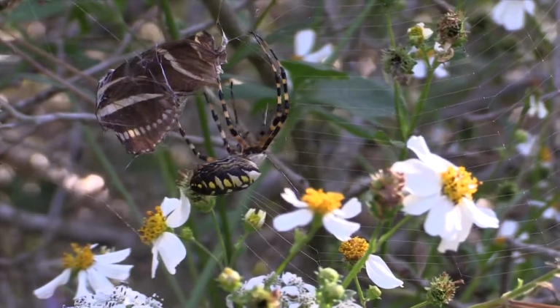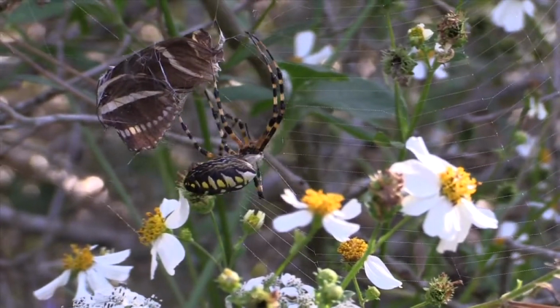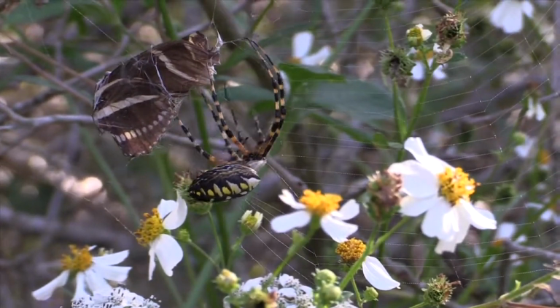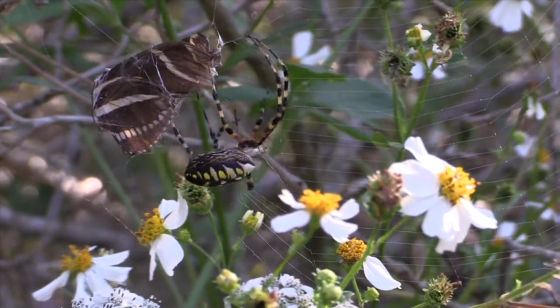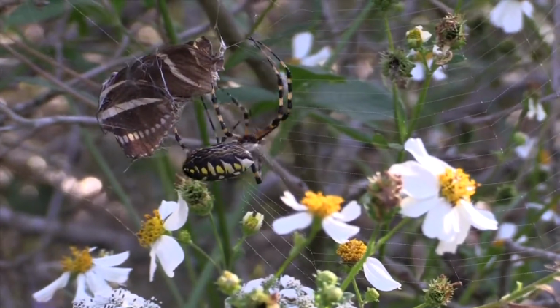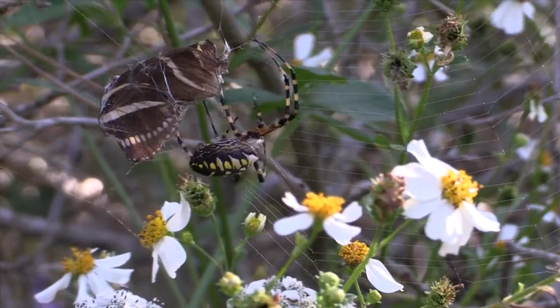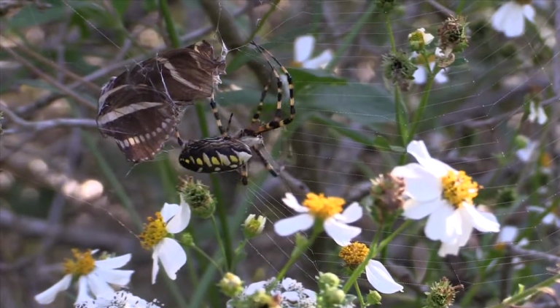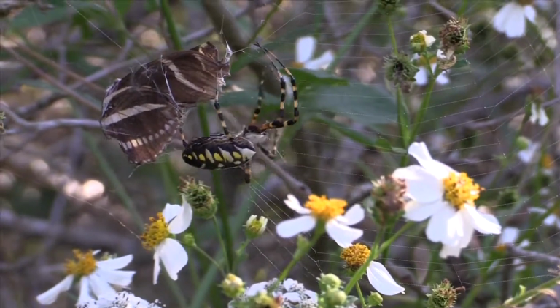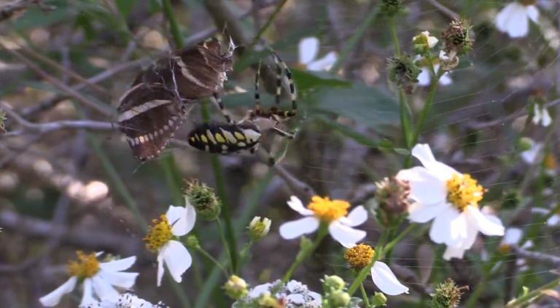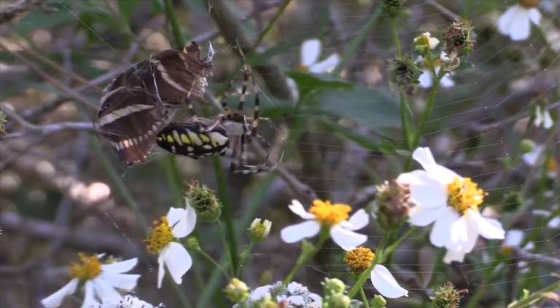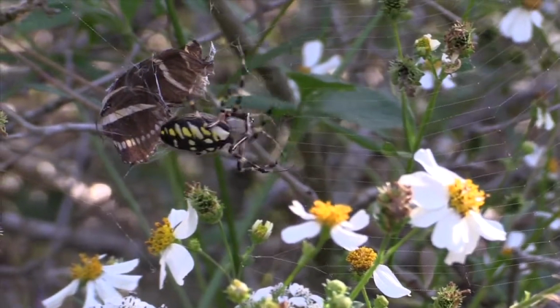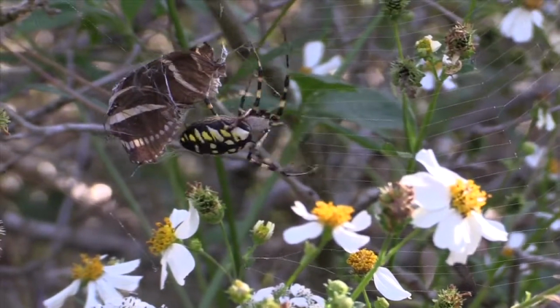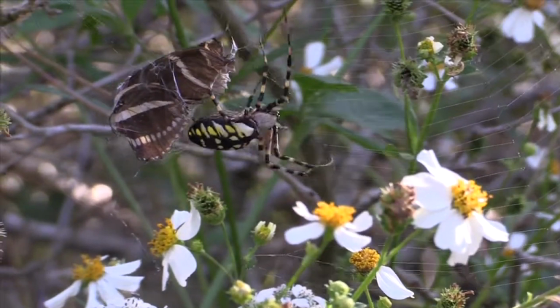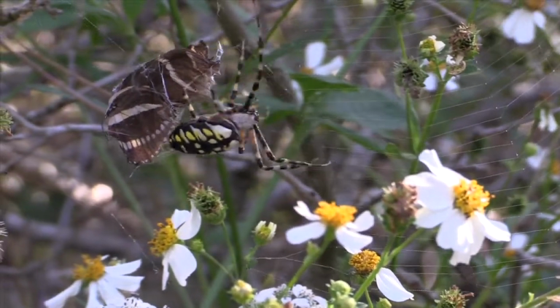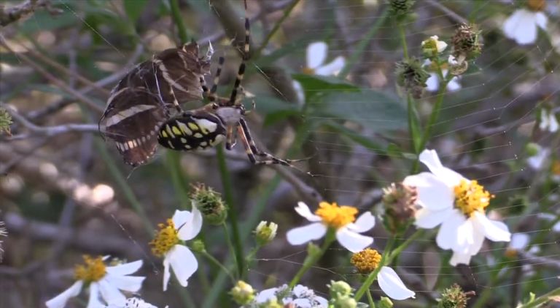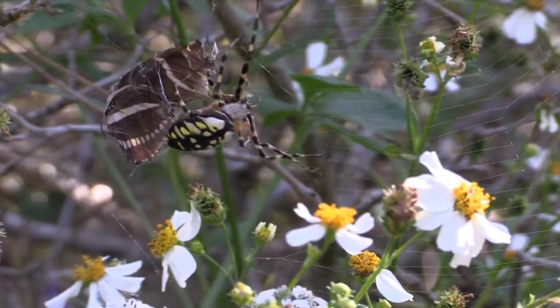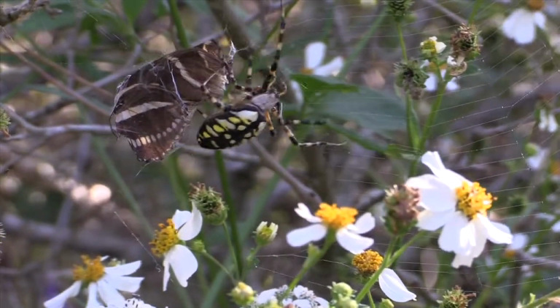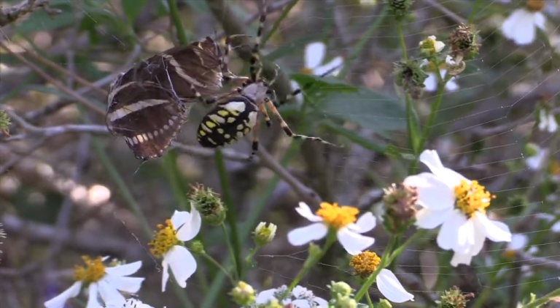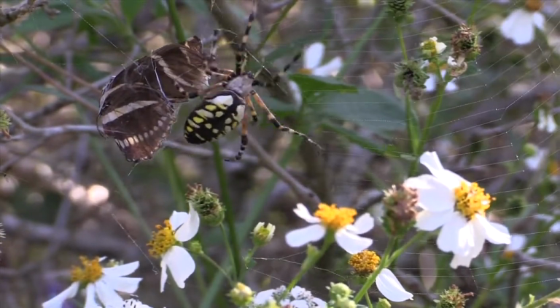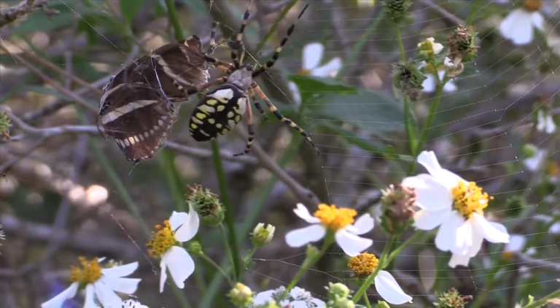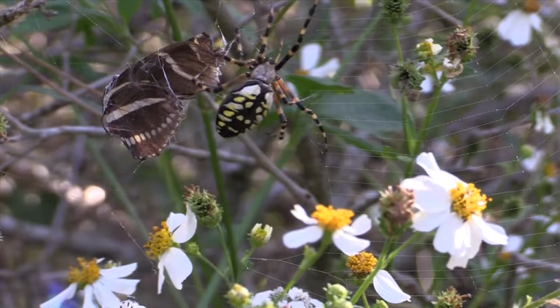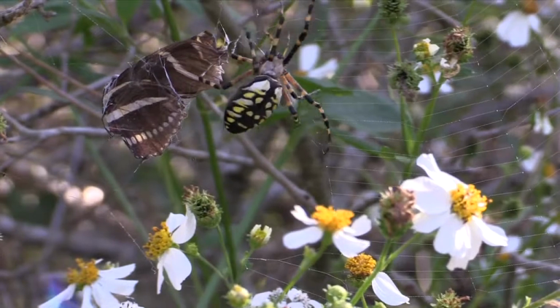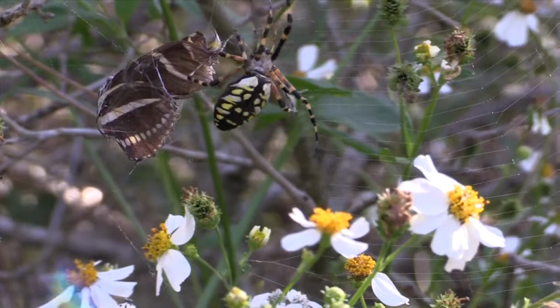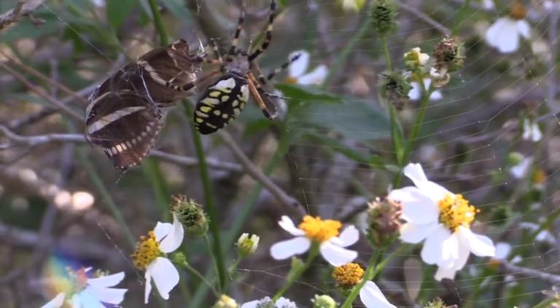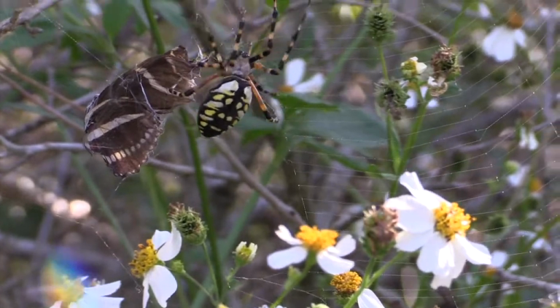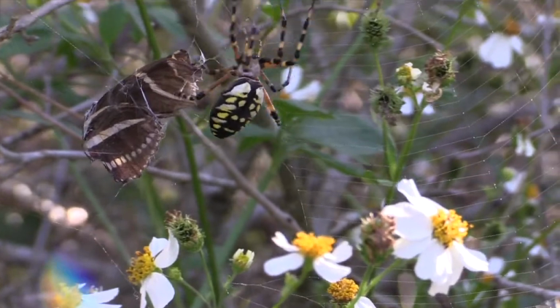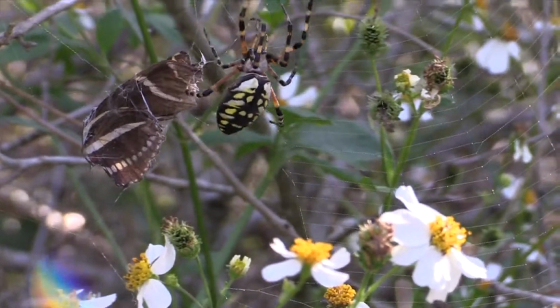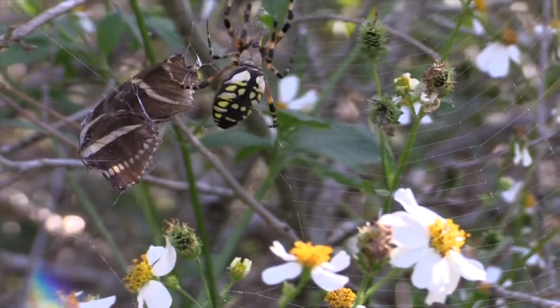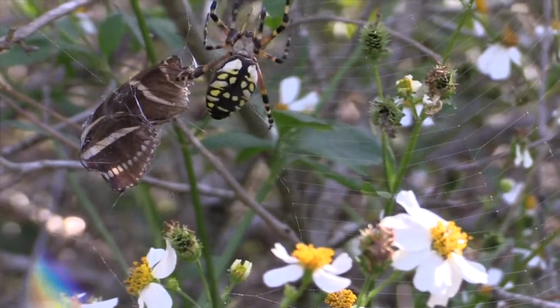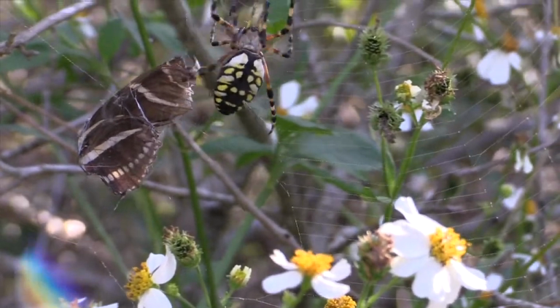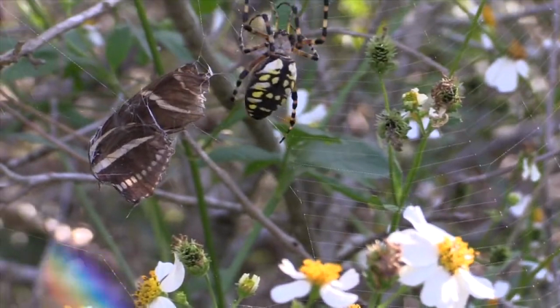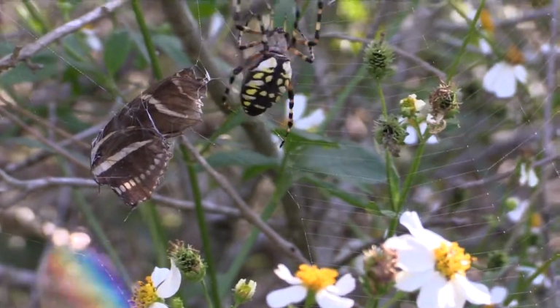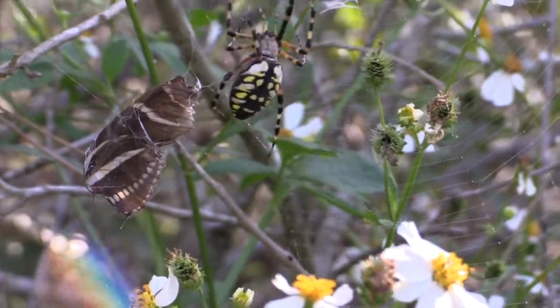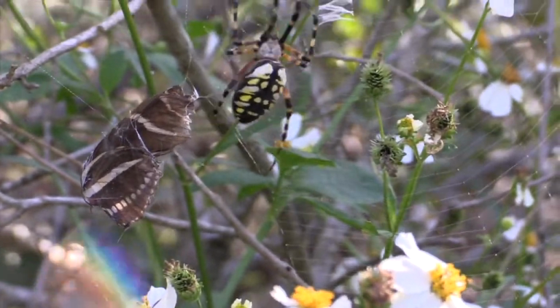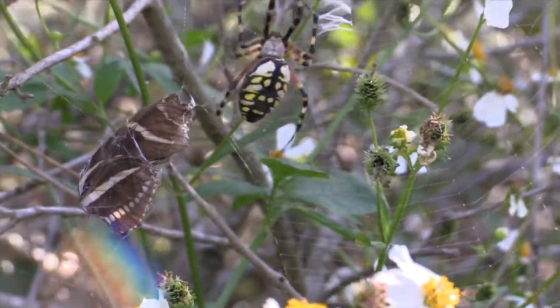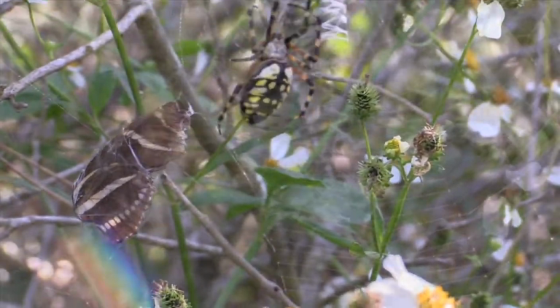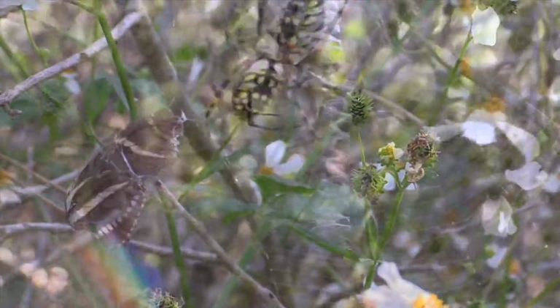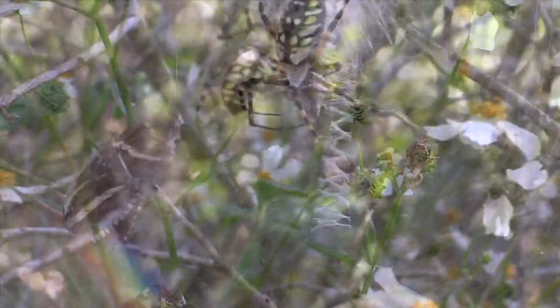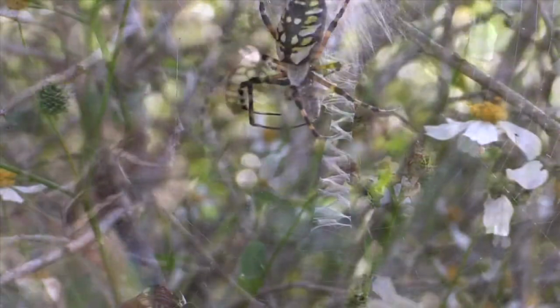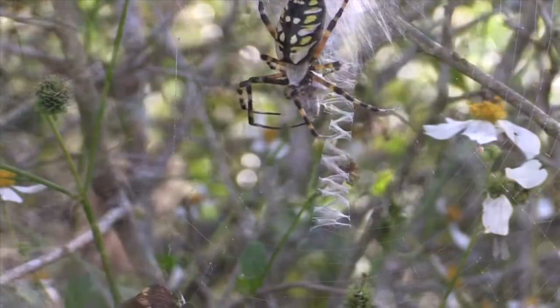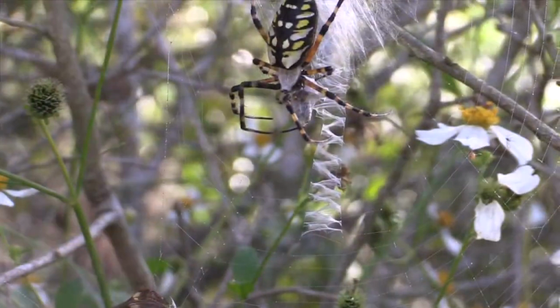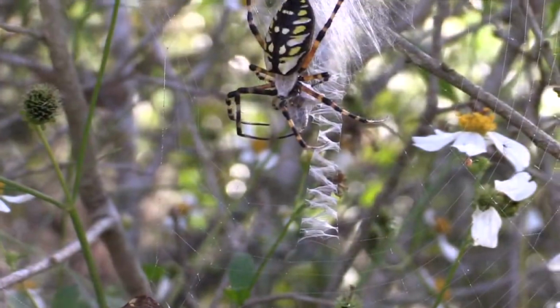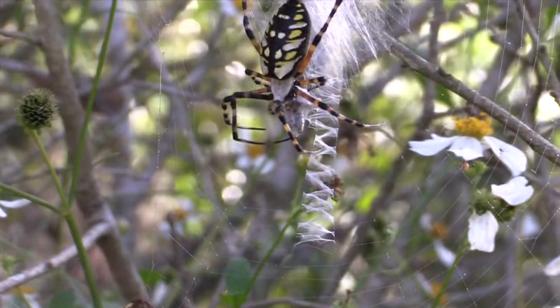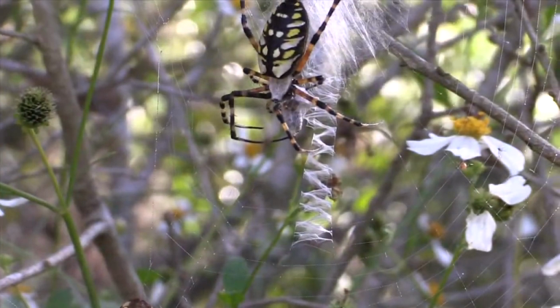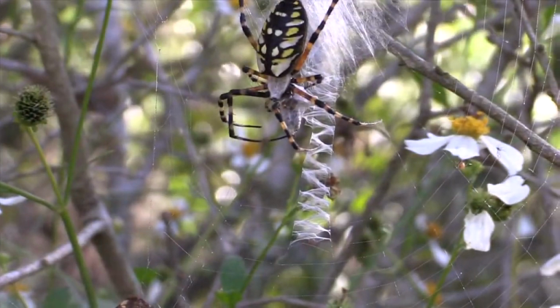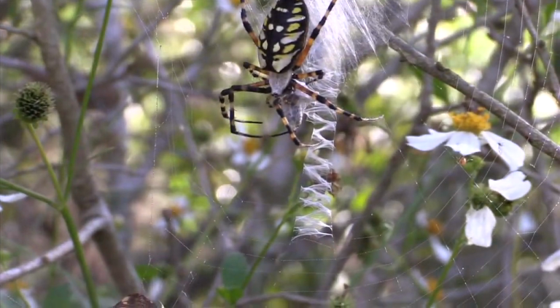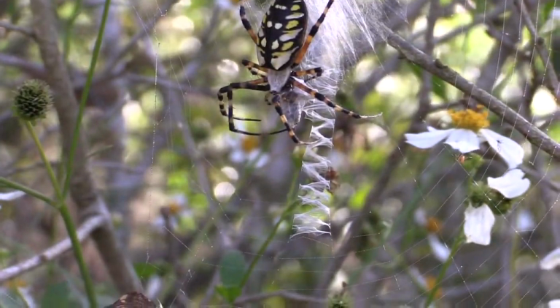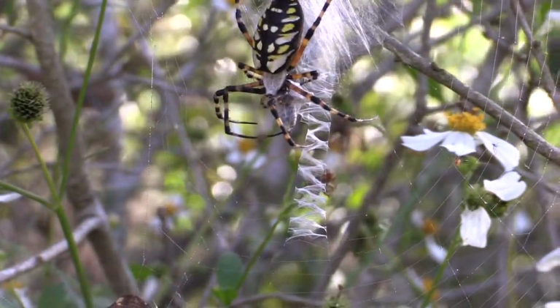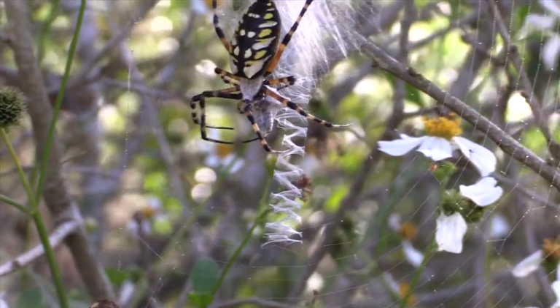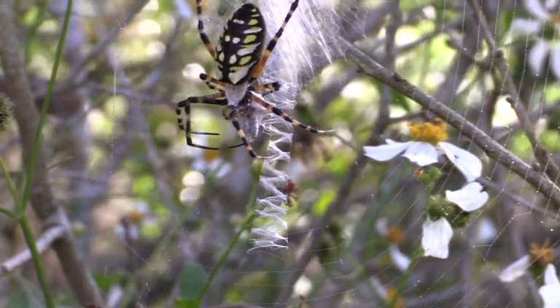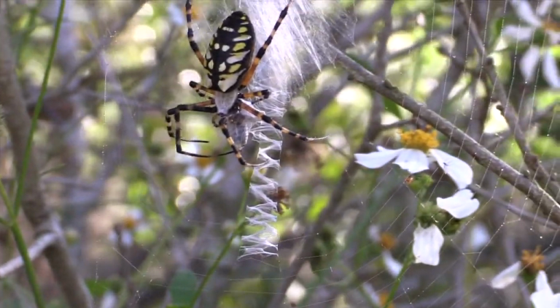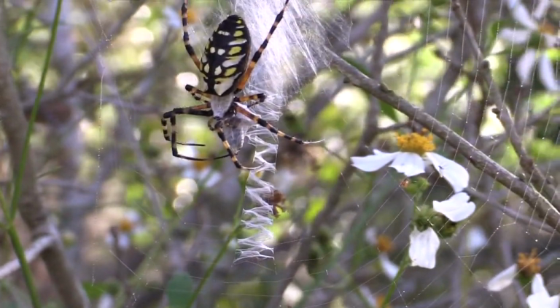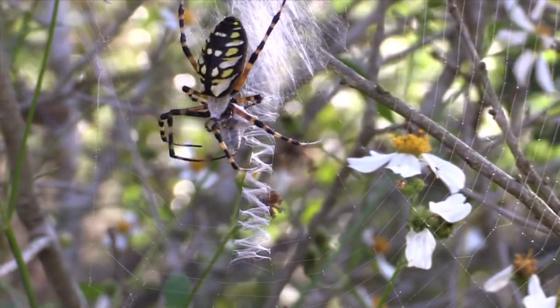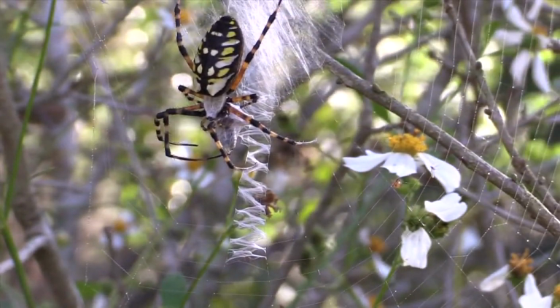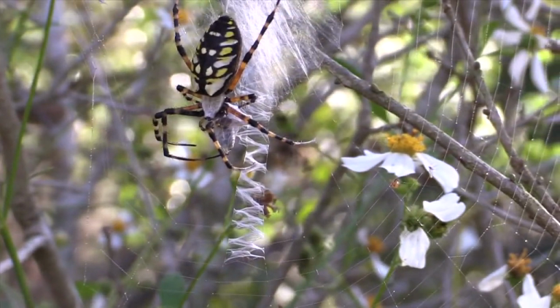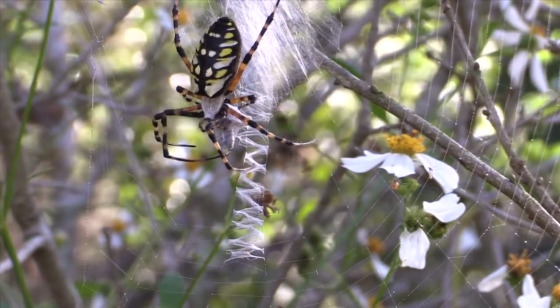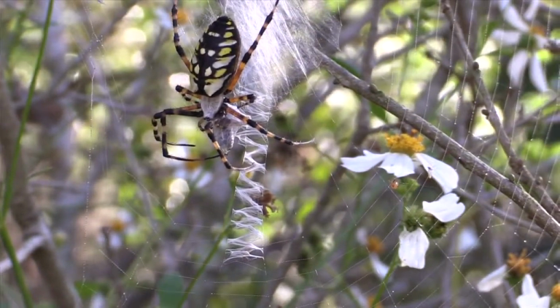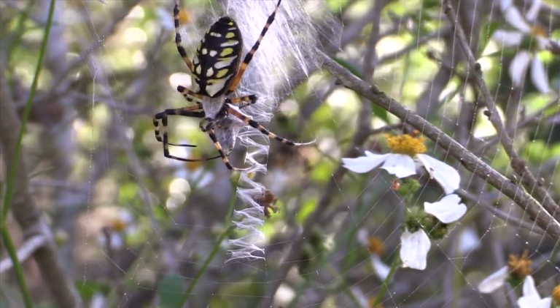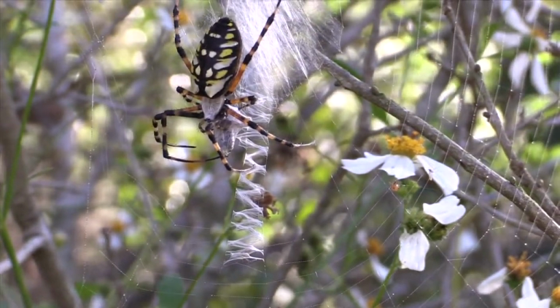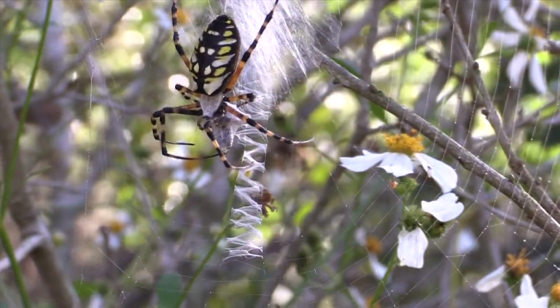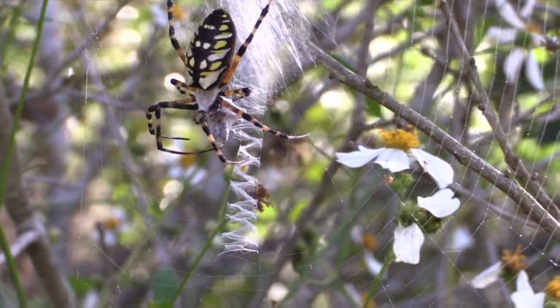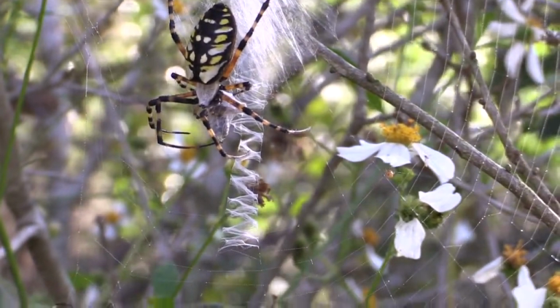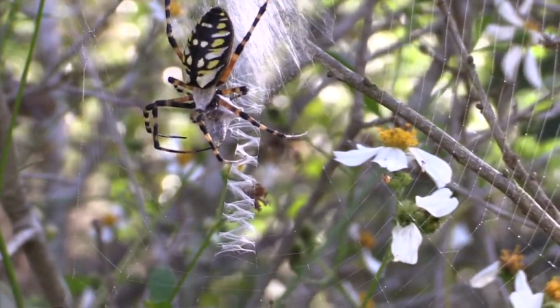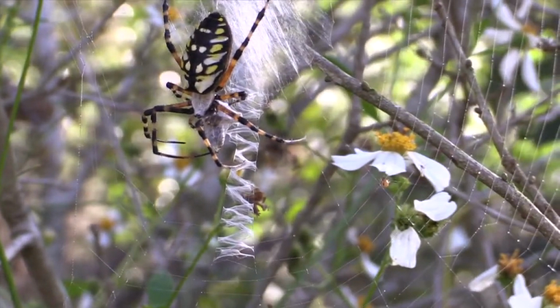The spider returns to its lookout at the center of its web and waits until the butterfly is digested enough to eat.